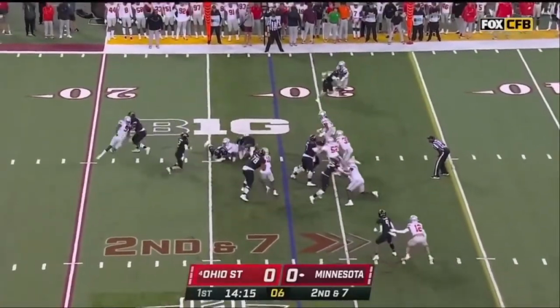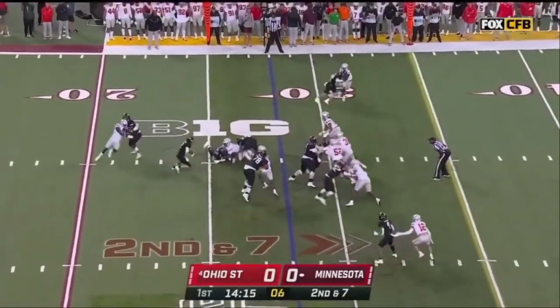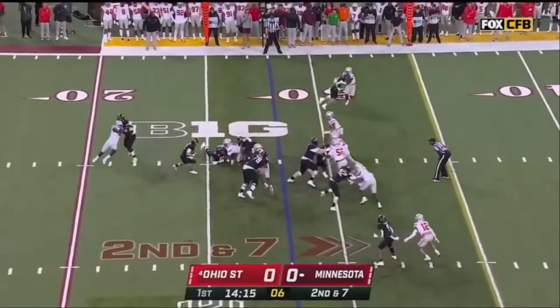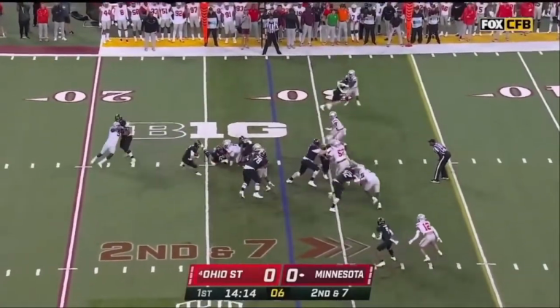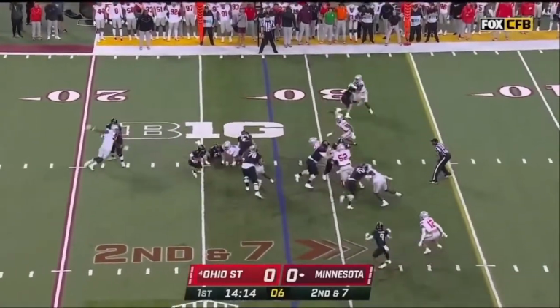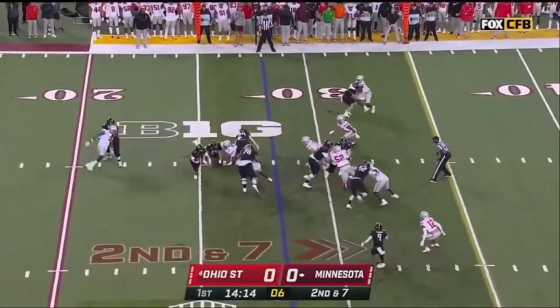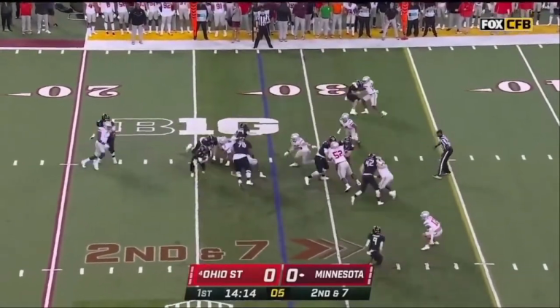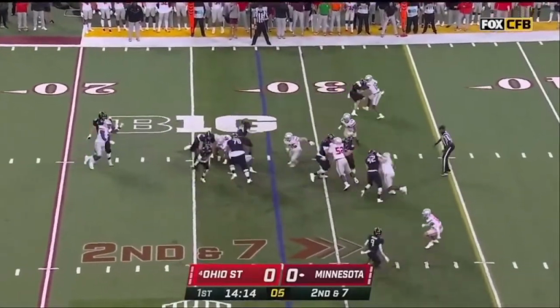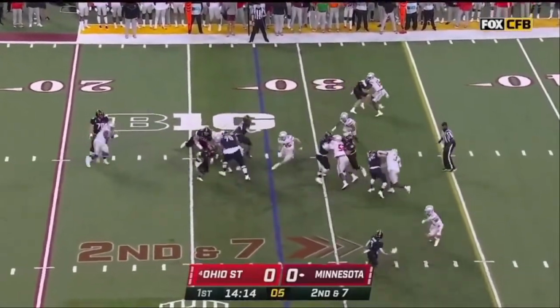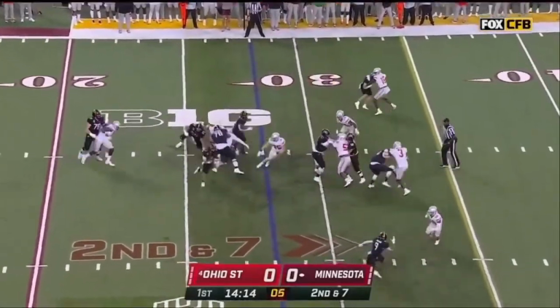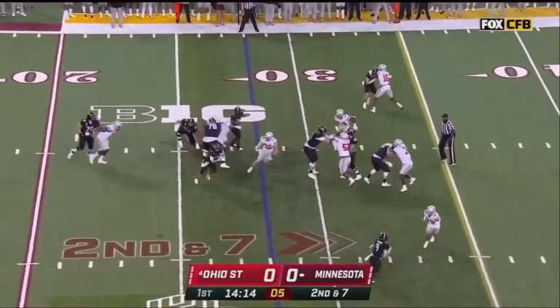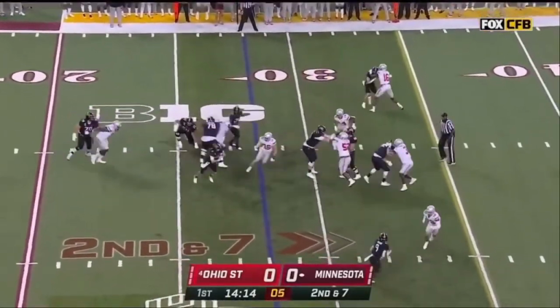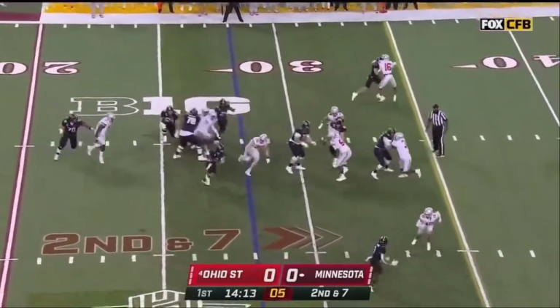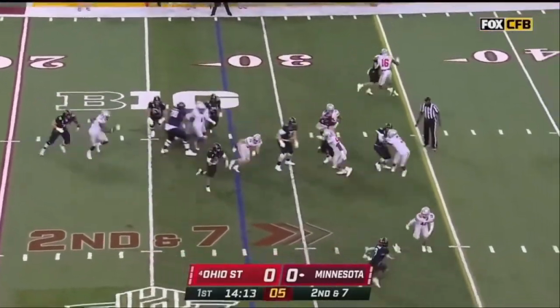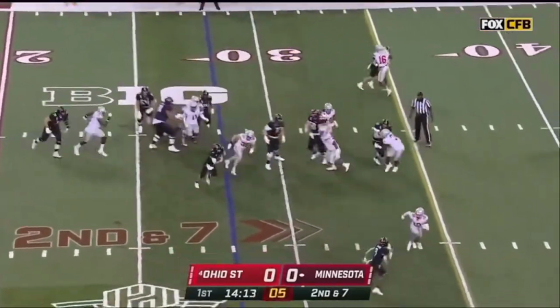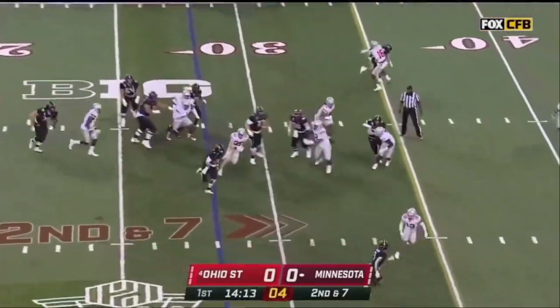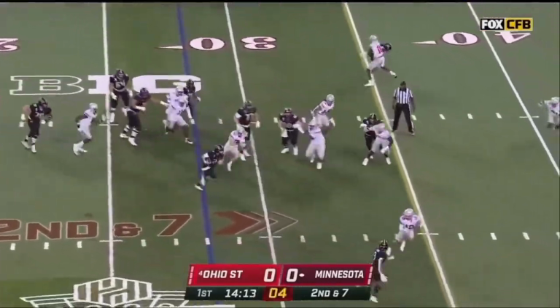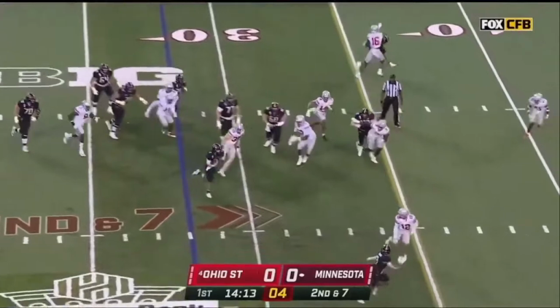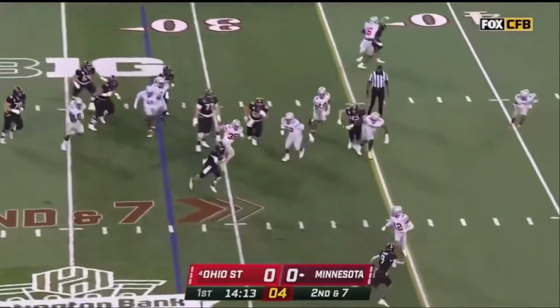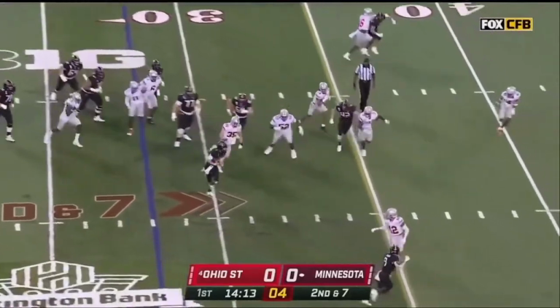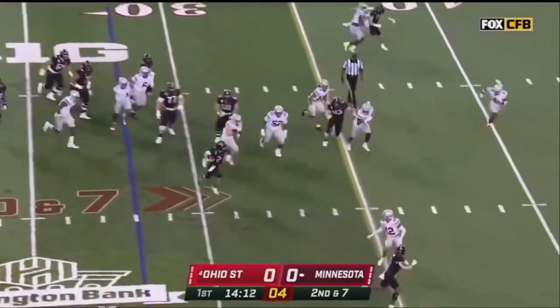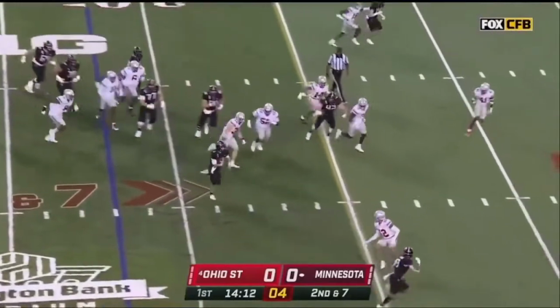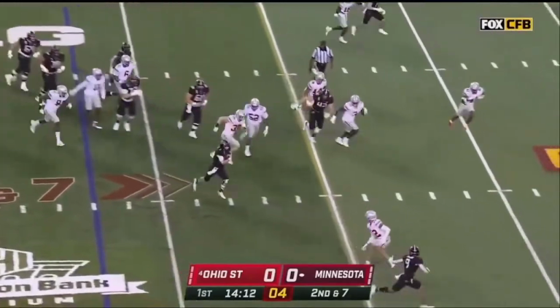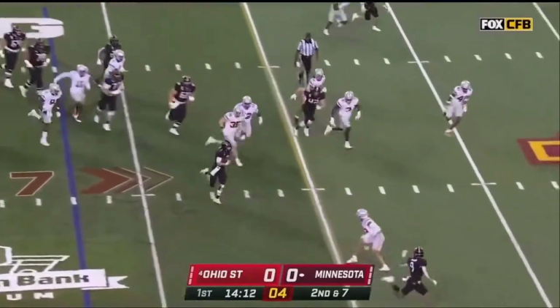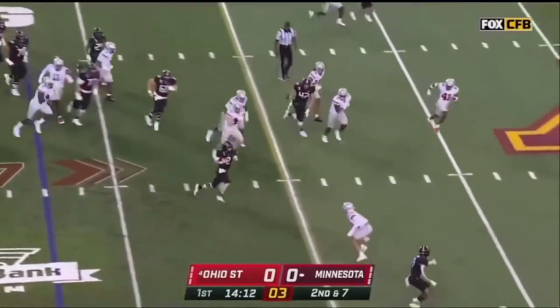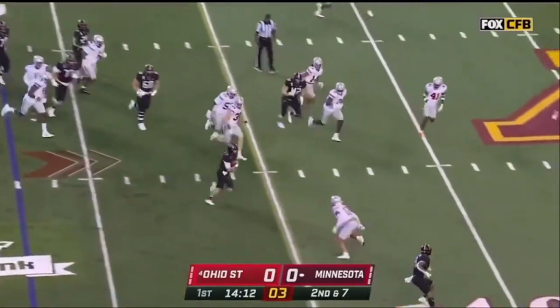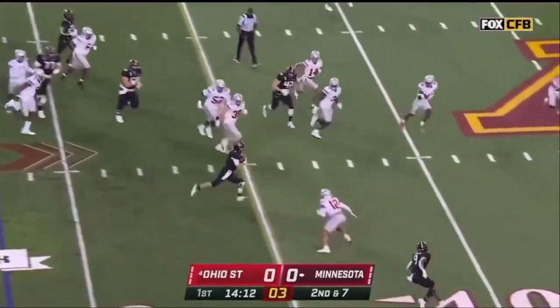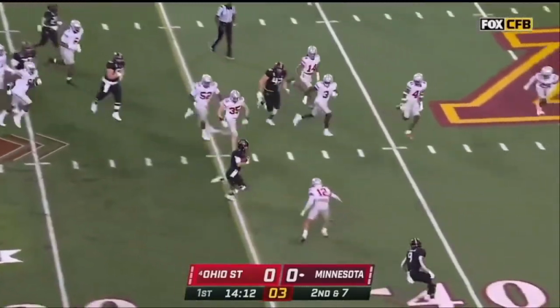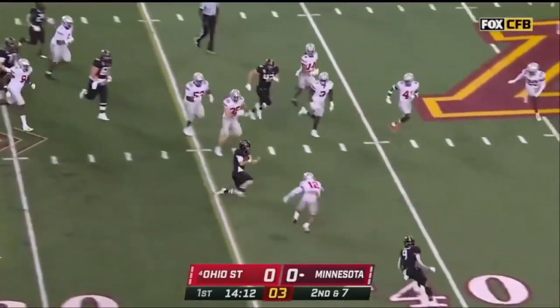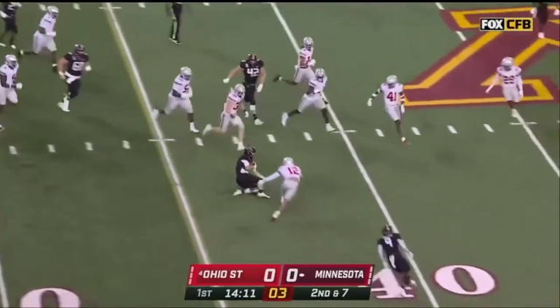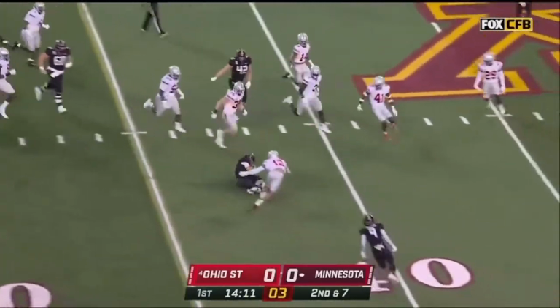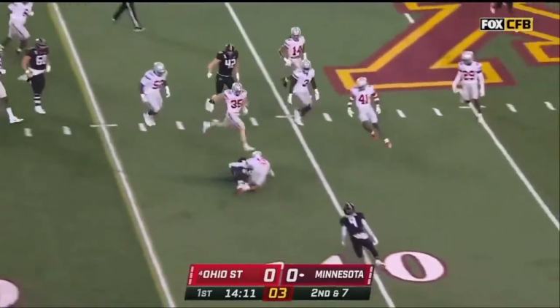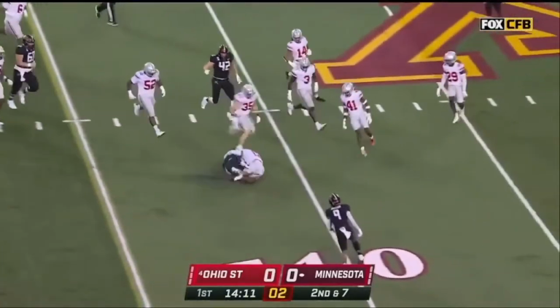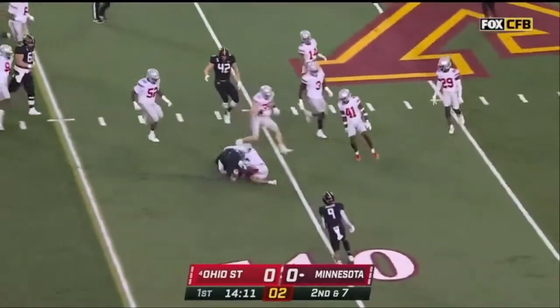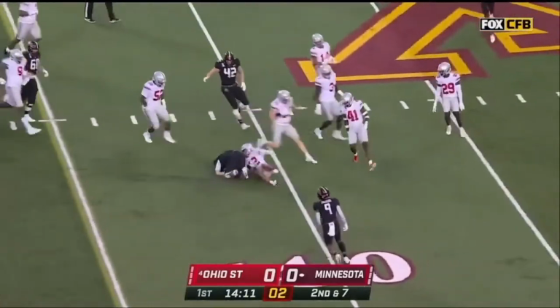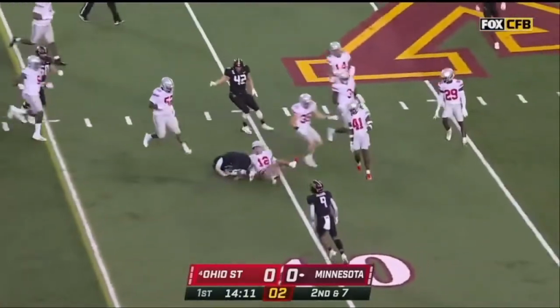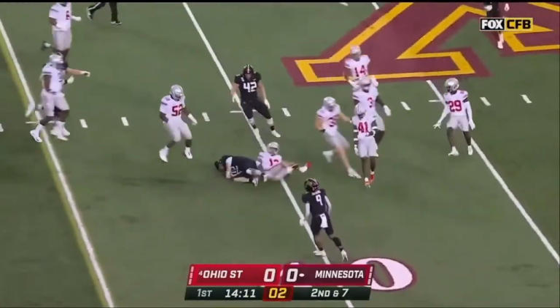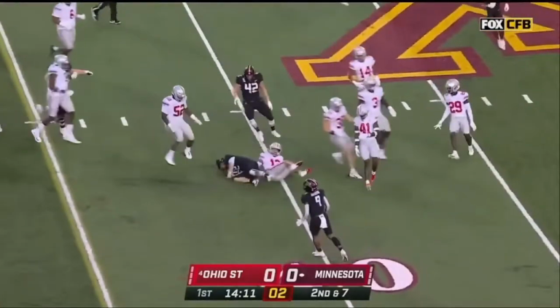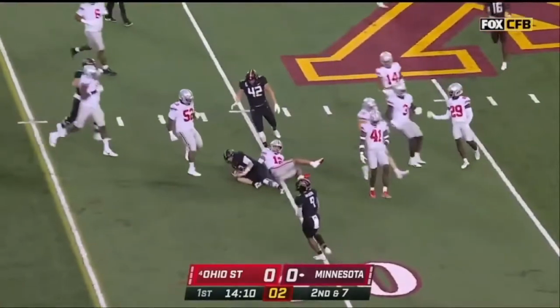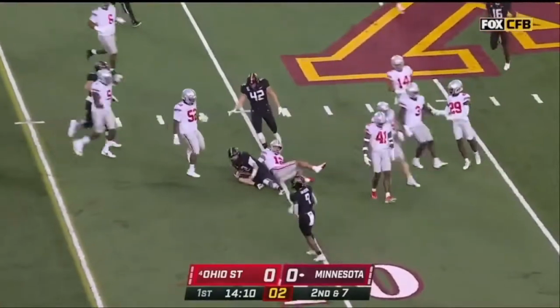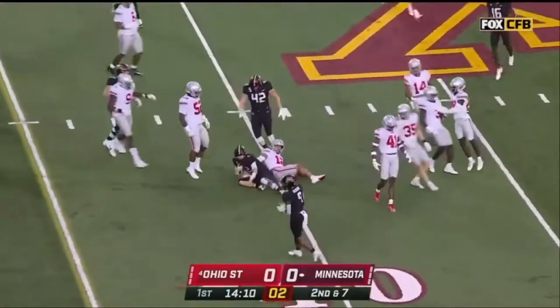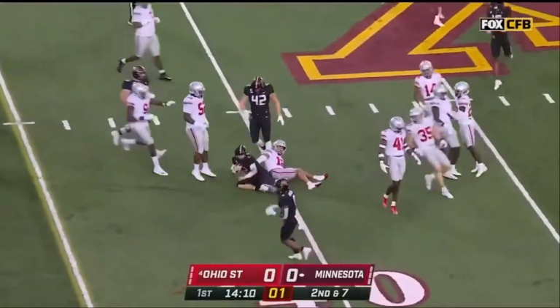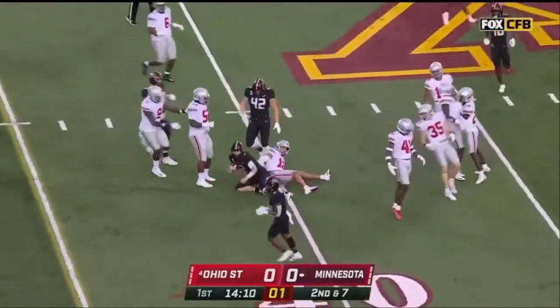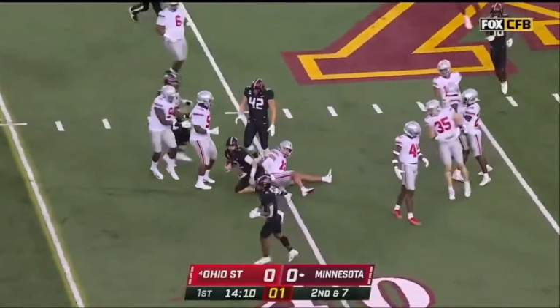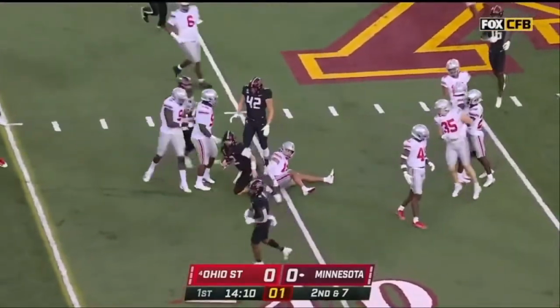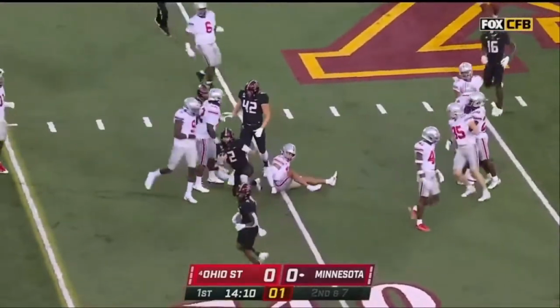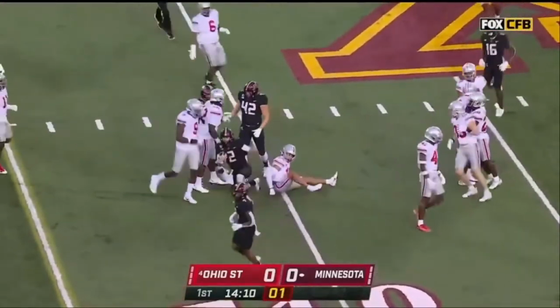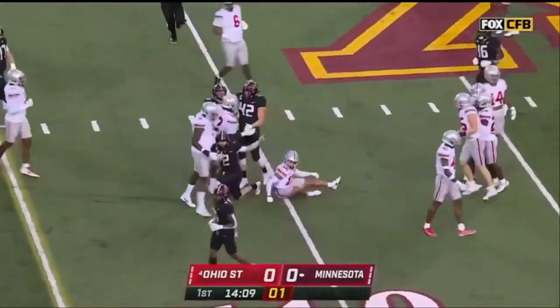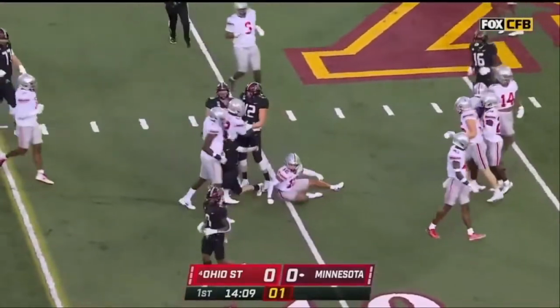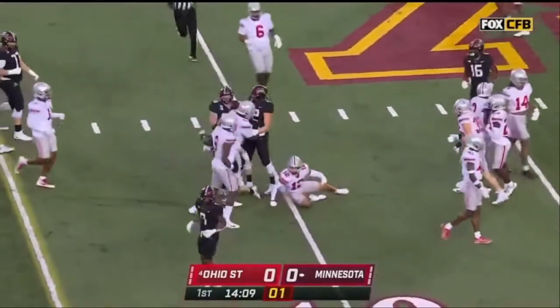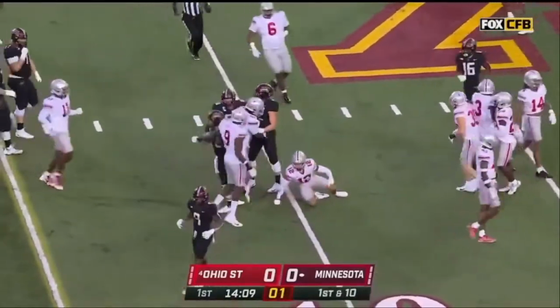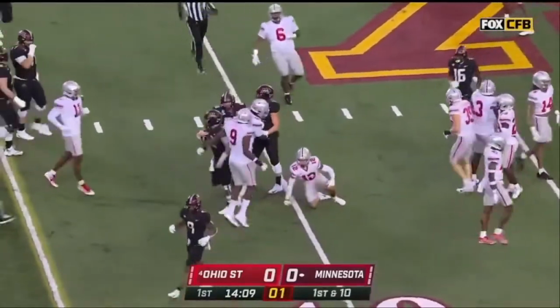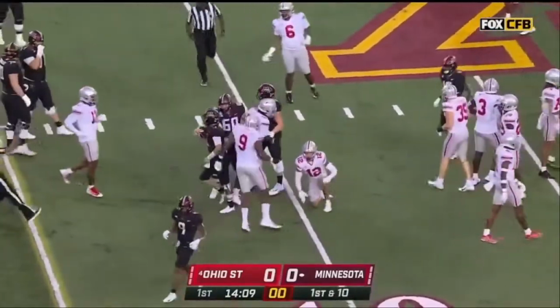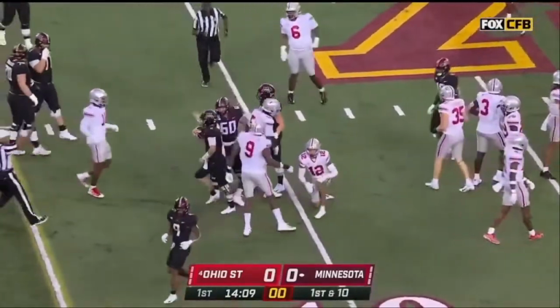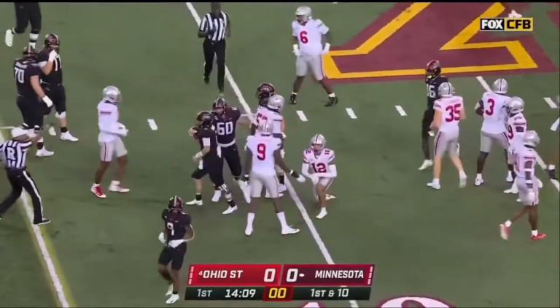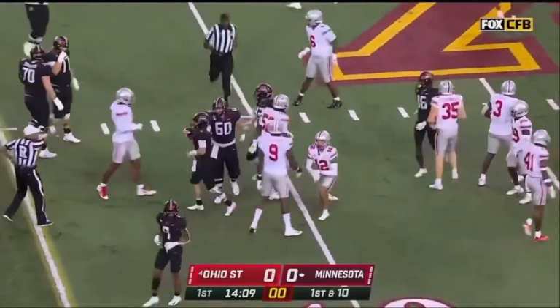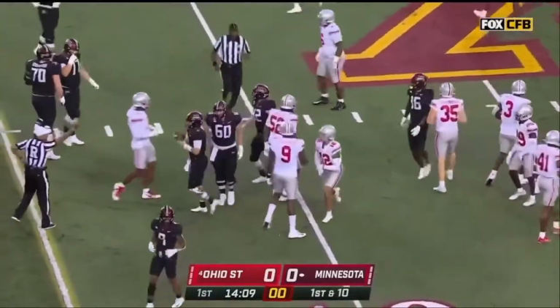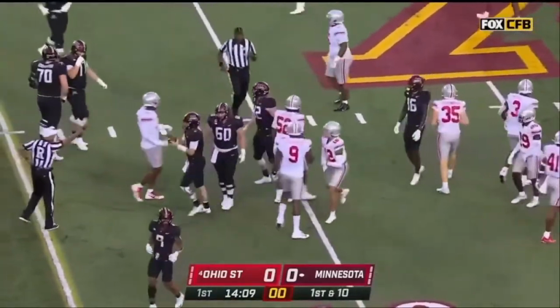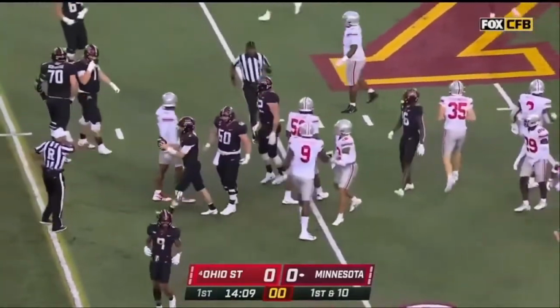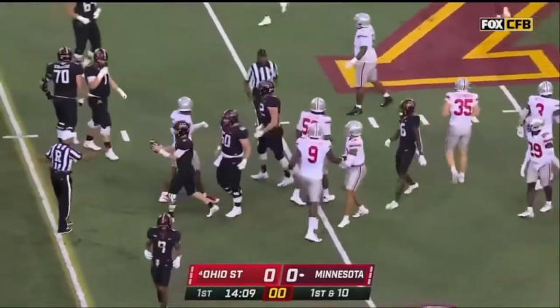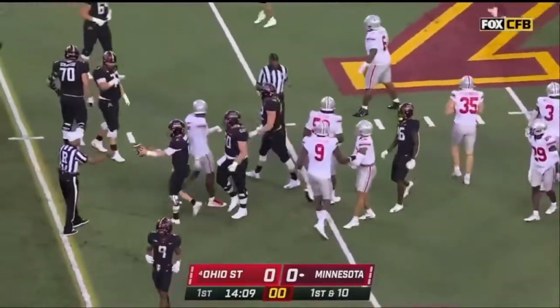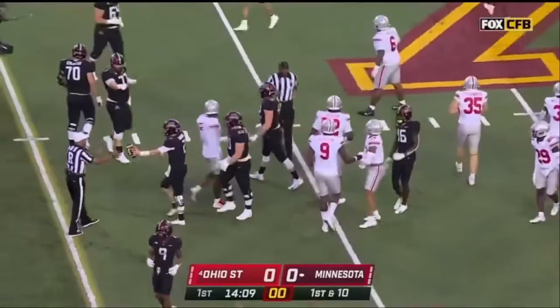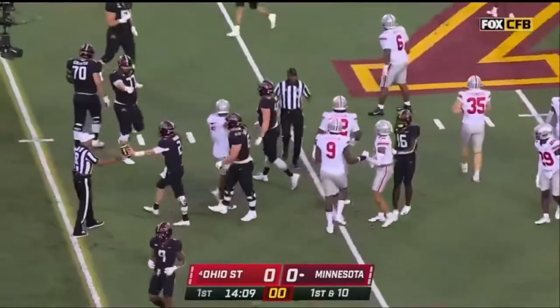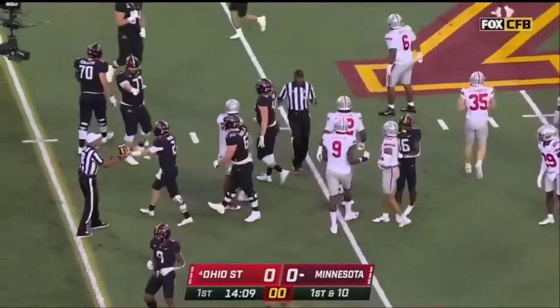Morgan pulls it down, wants to run it, has some room, picks up a first down, slides down, close to the 40-yard line.